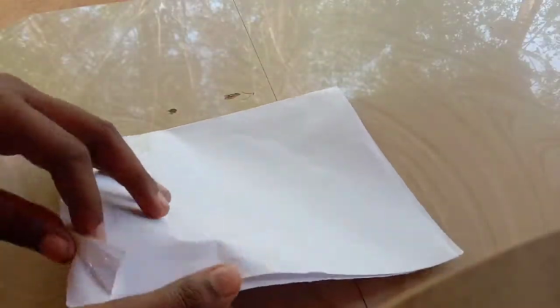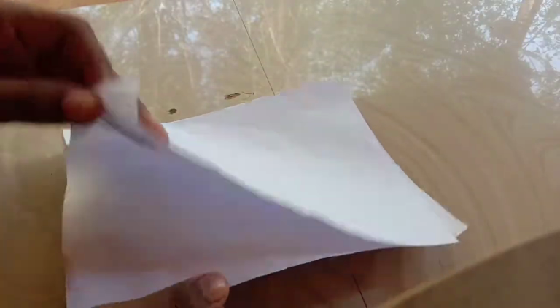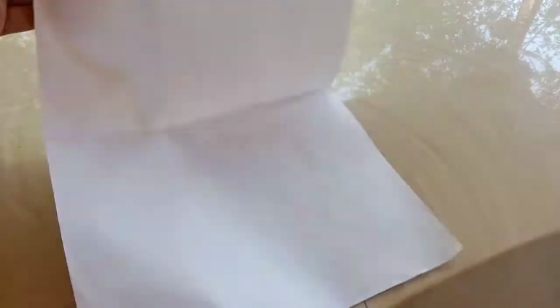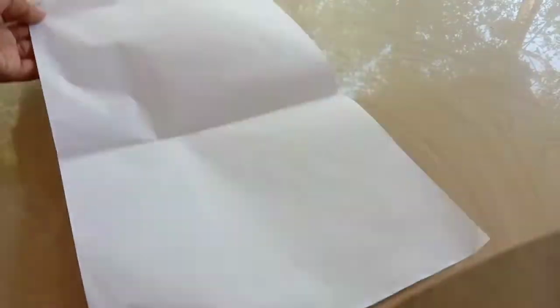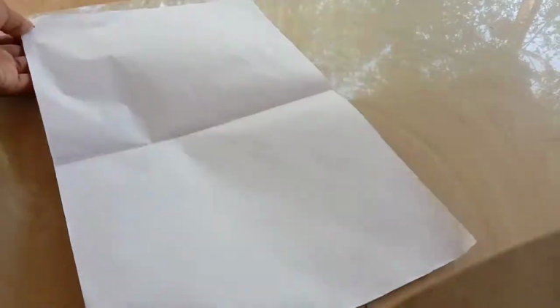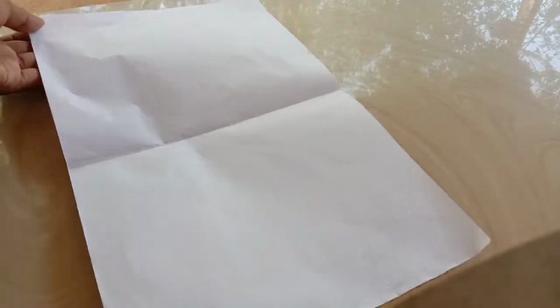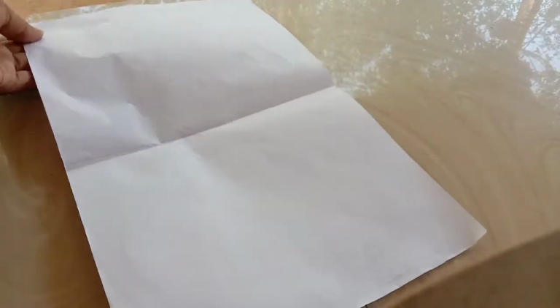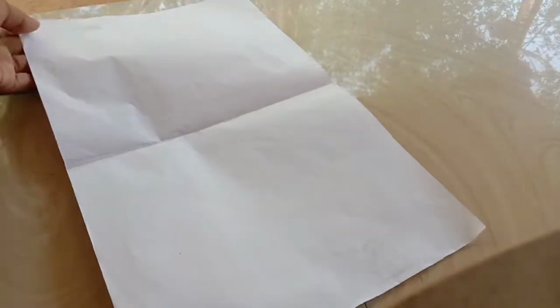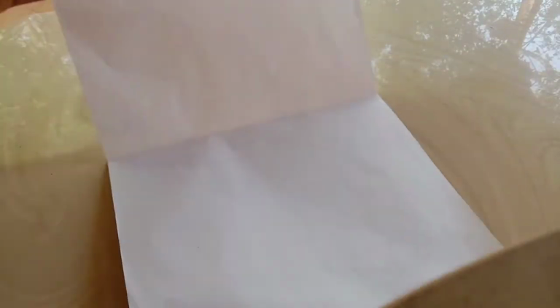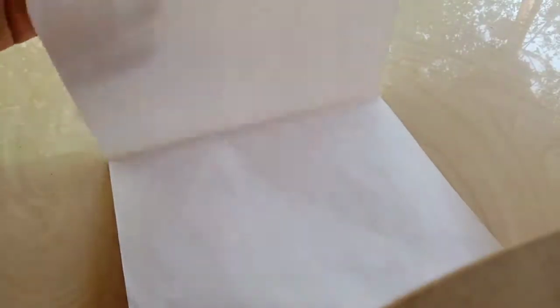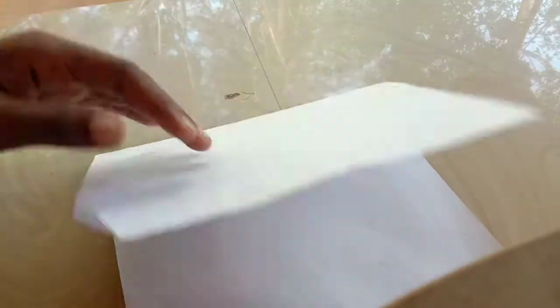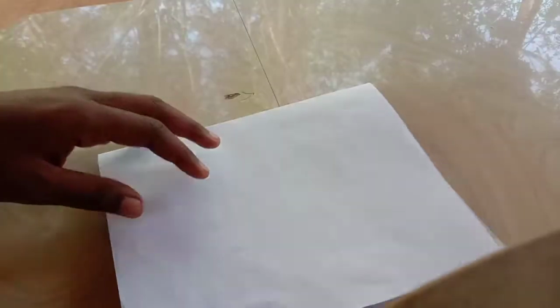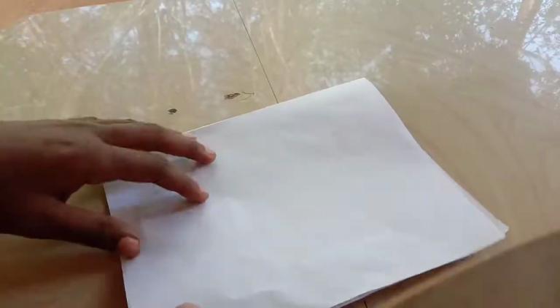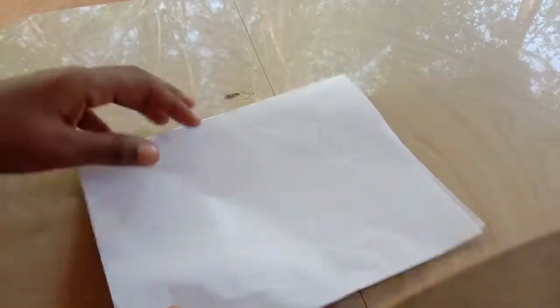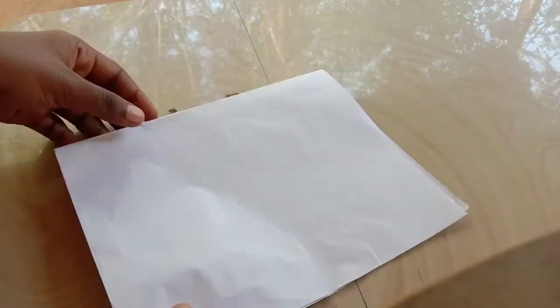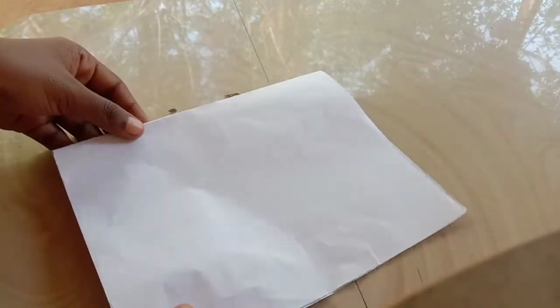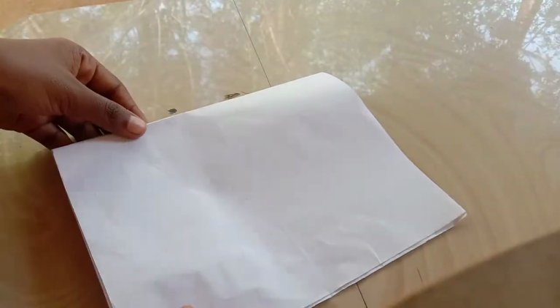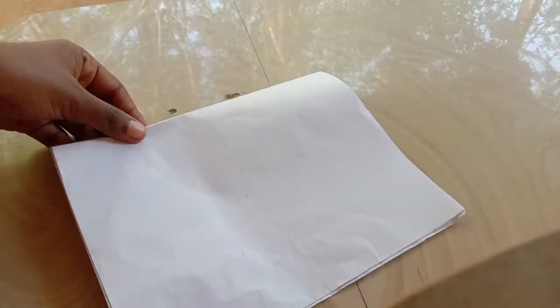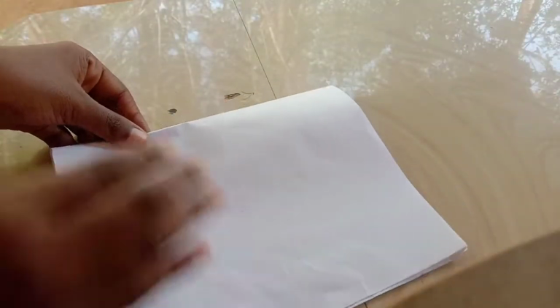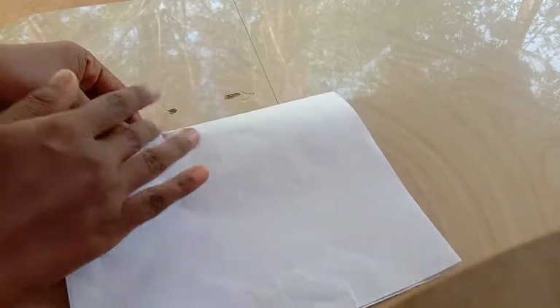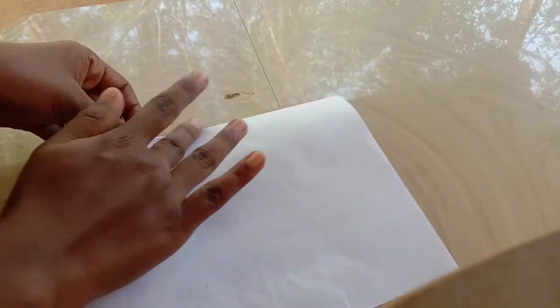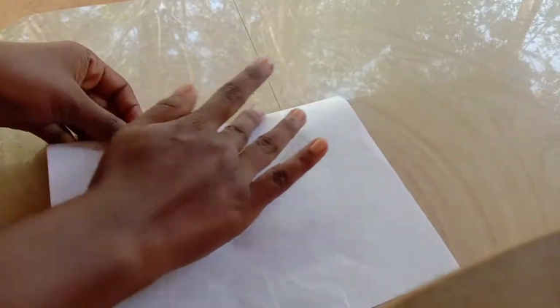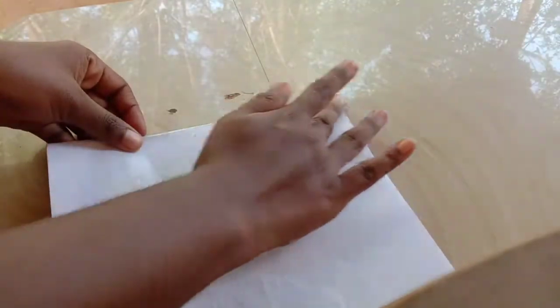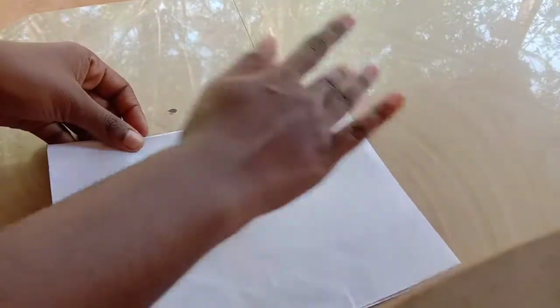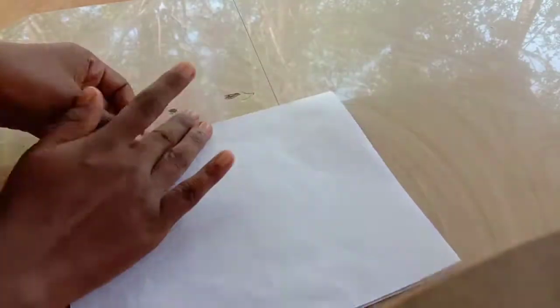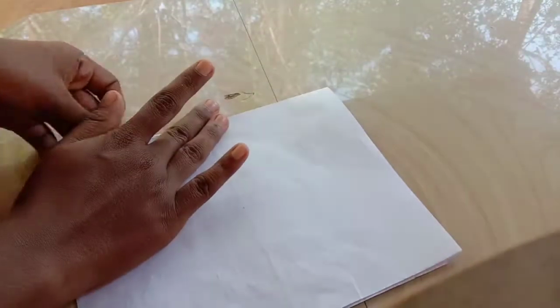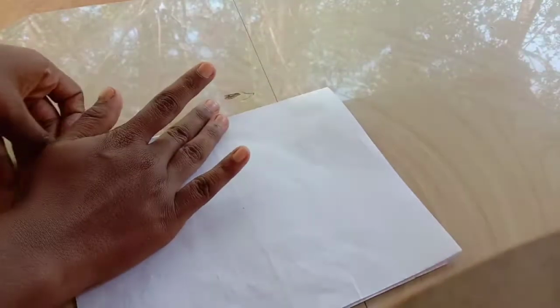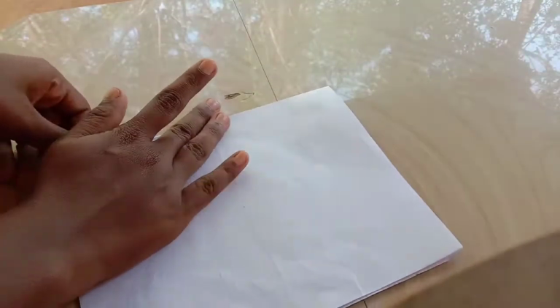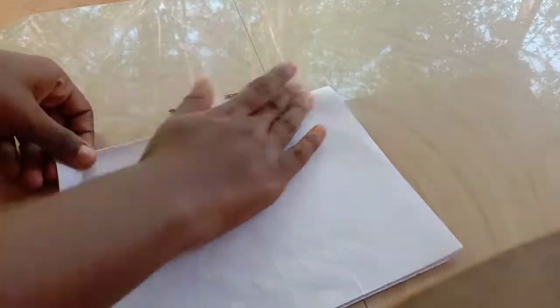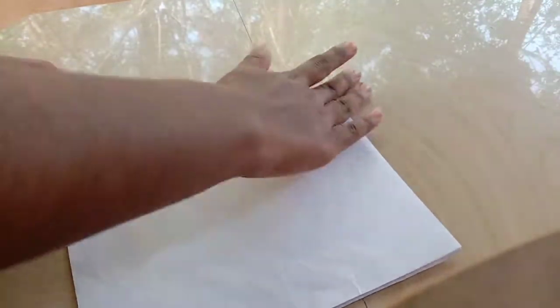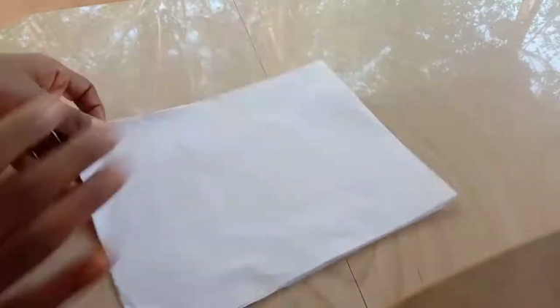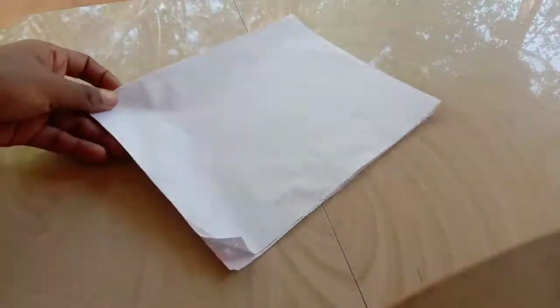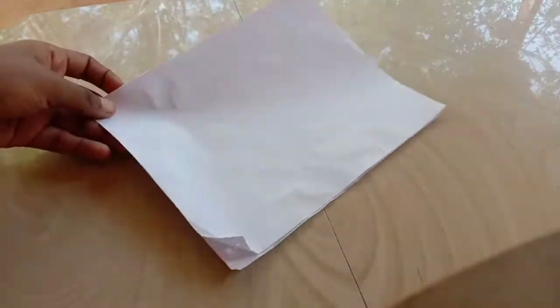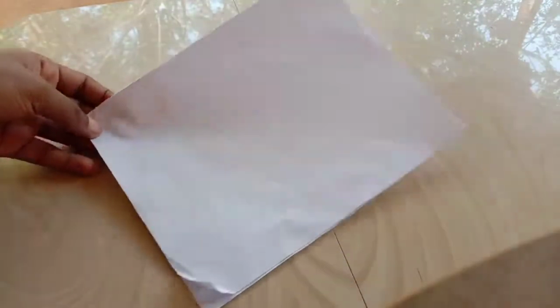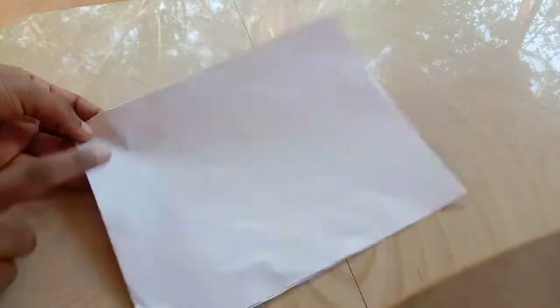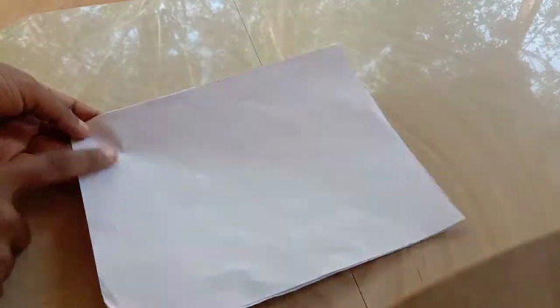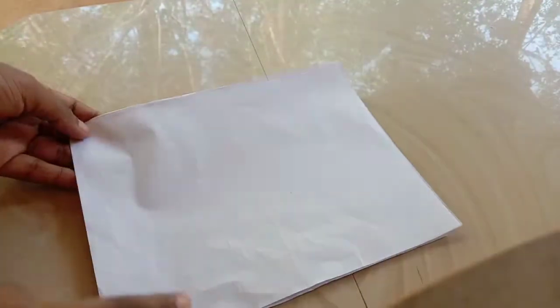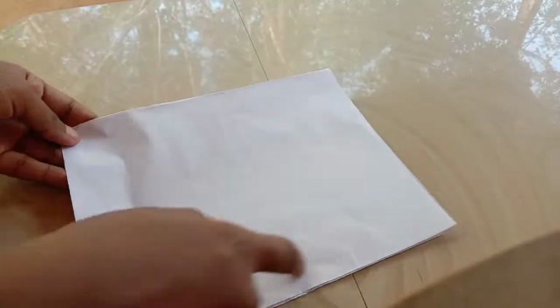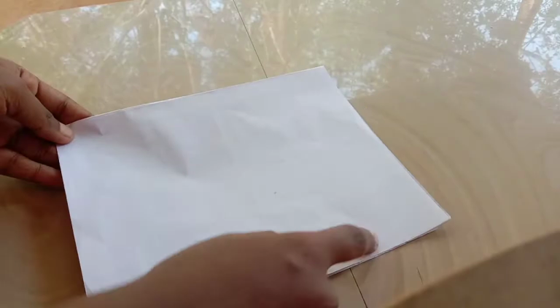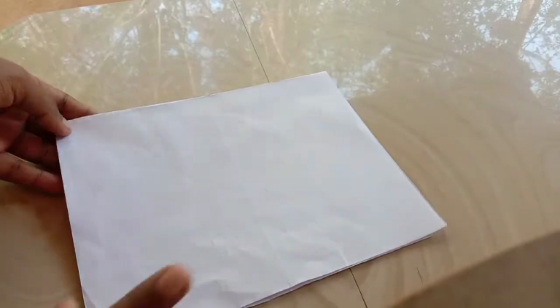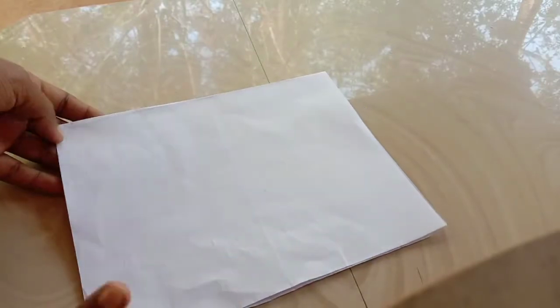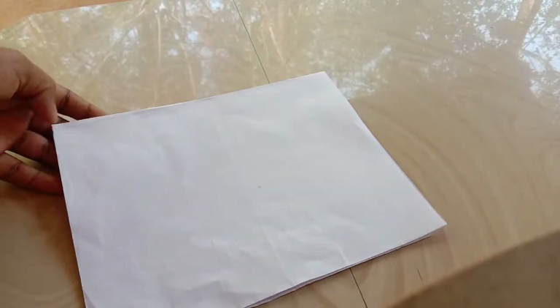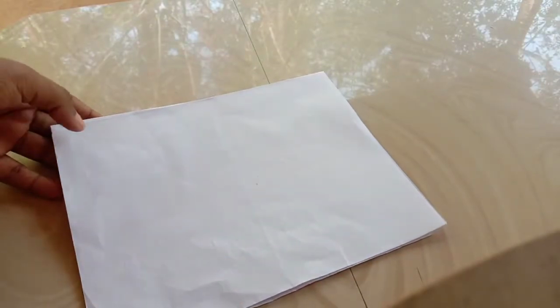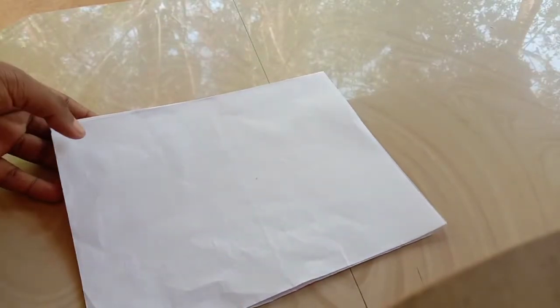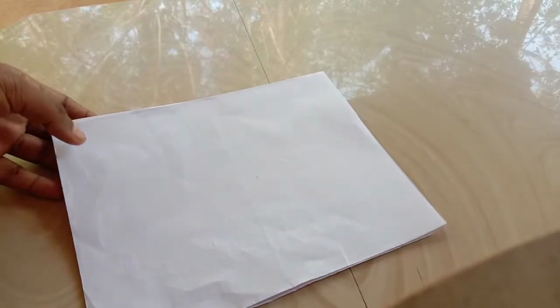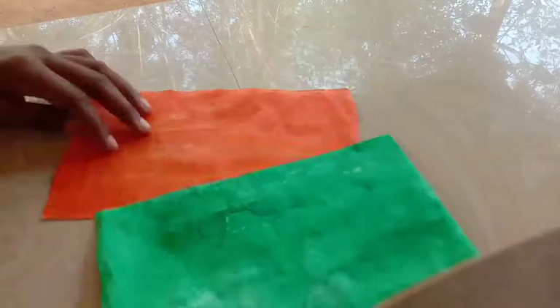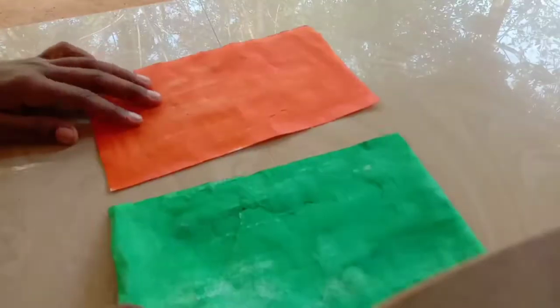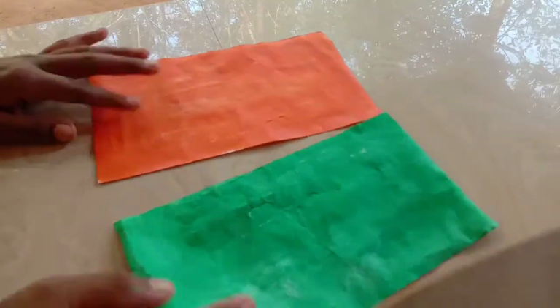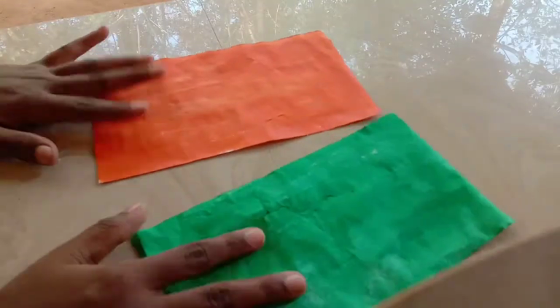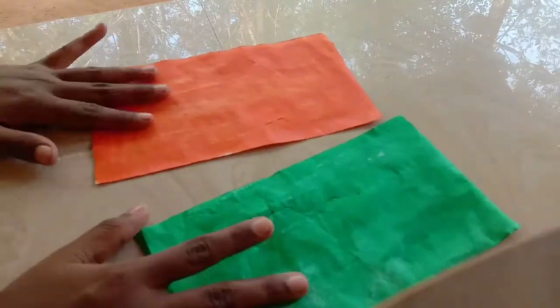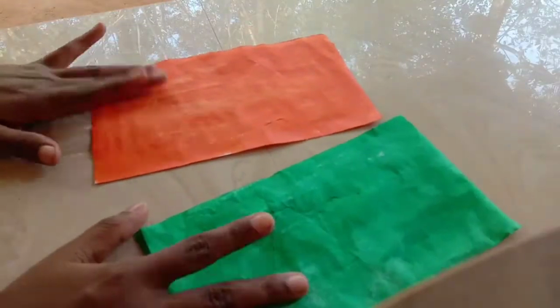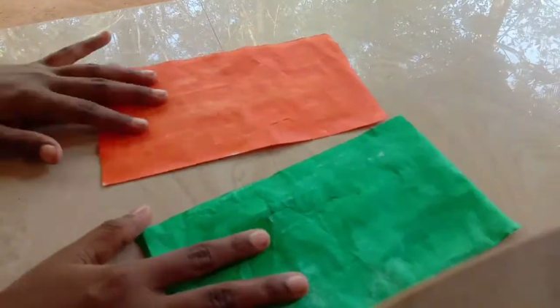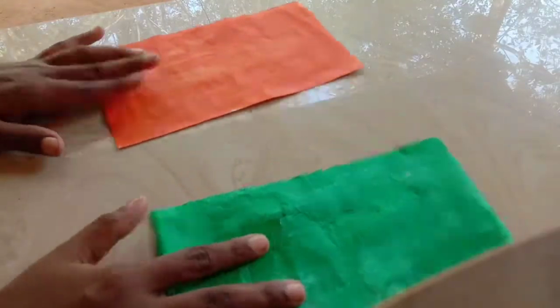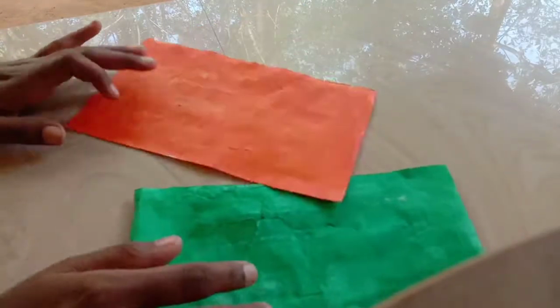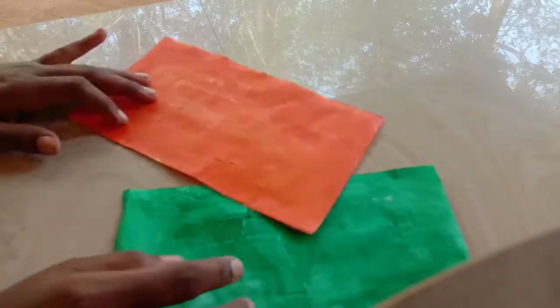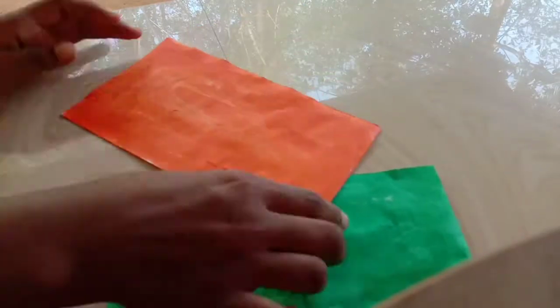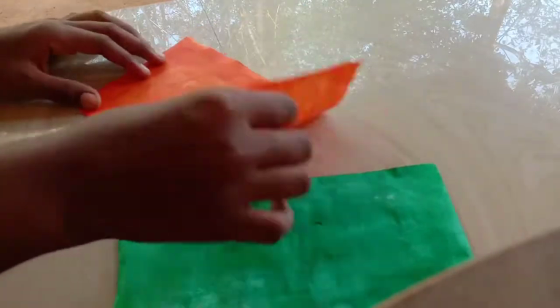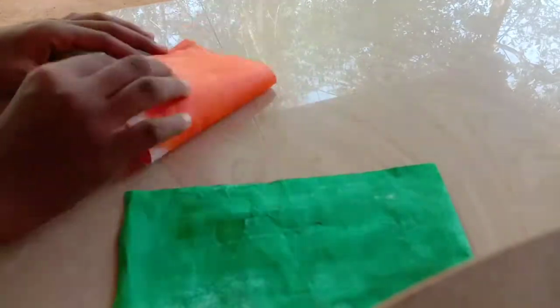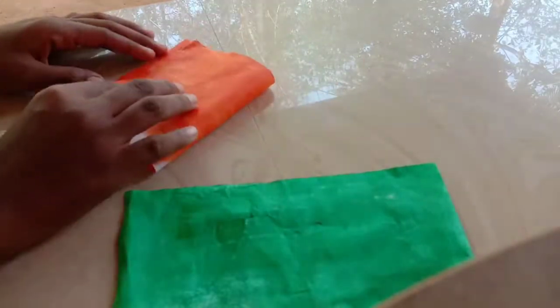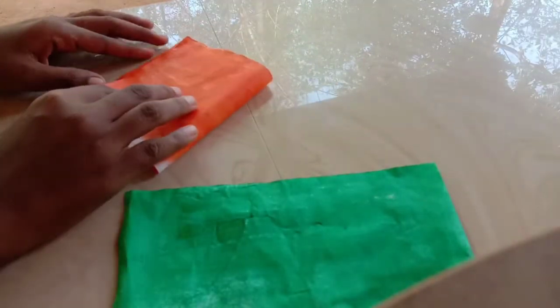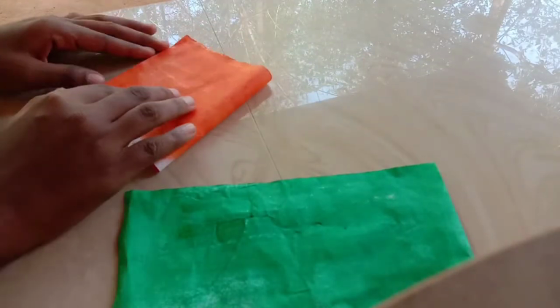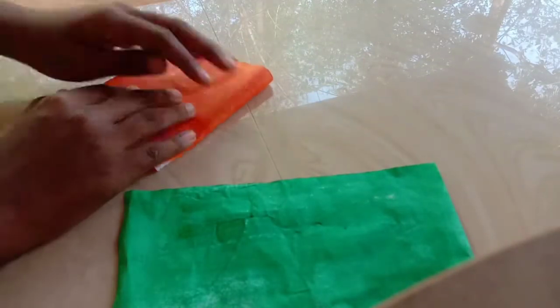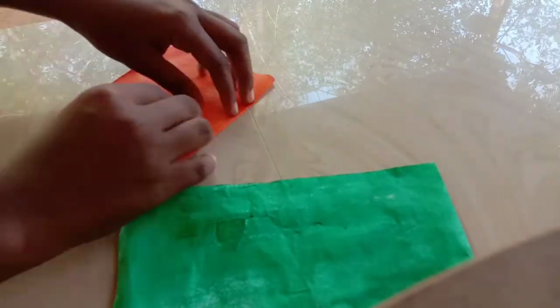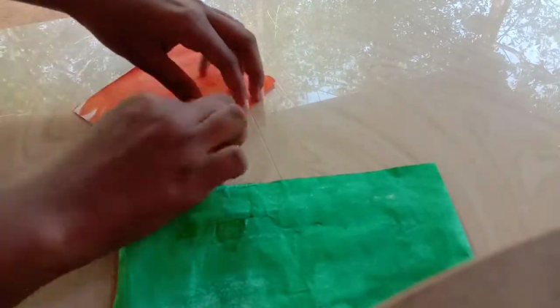Hello friends! Welcome to the Republic Day special greeting card. I am going to fold it in the F4 sheet.